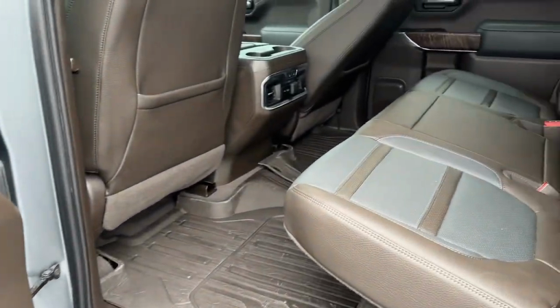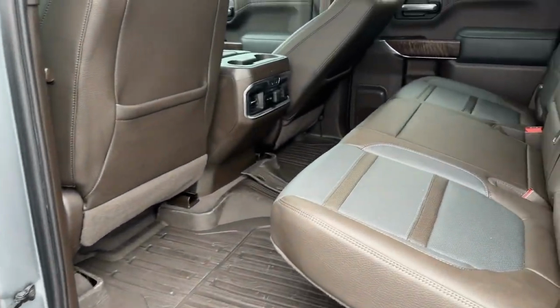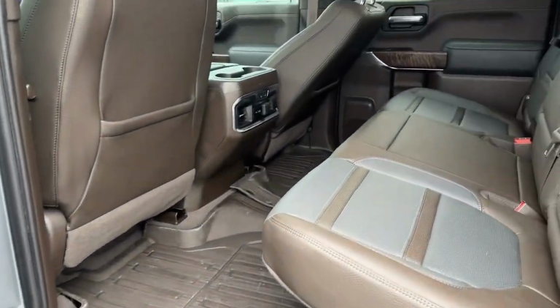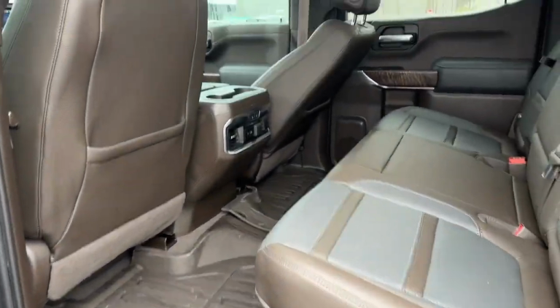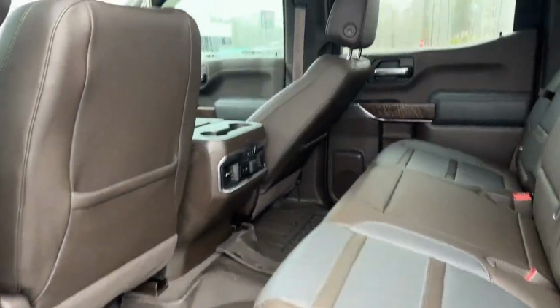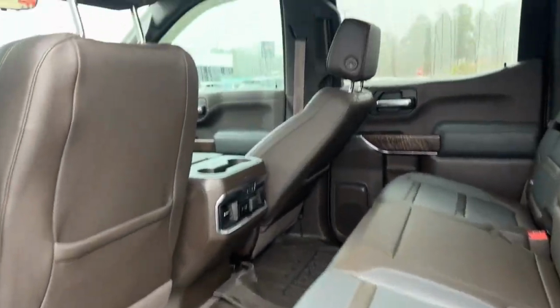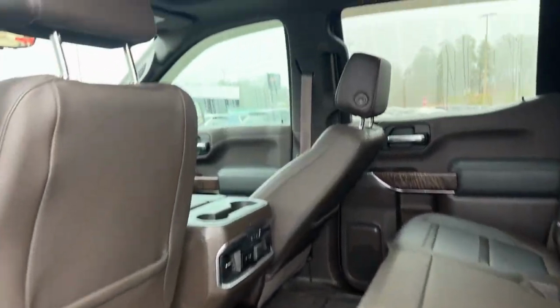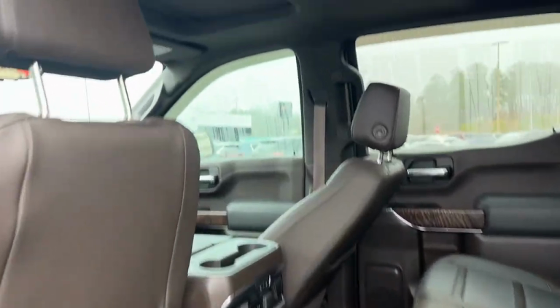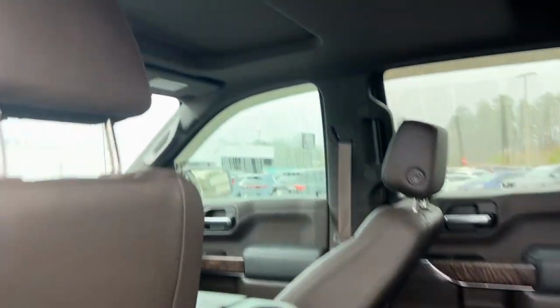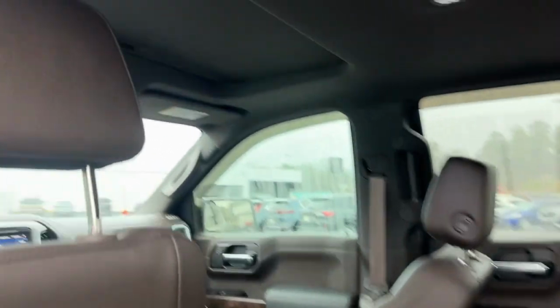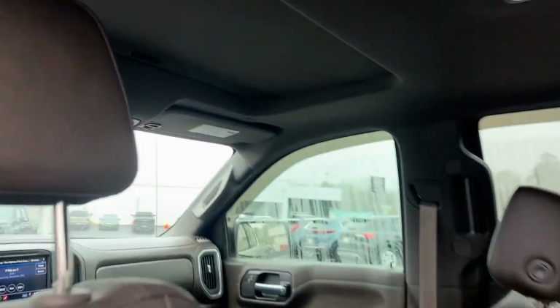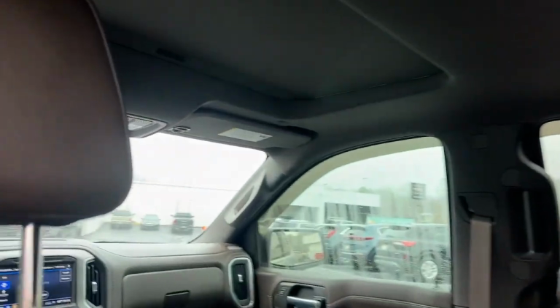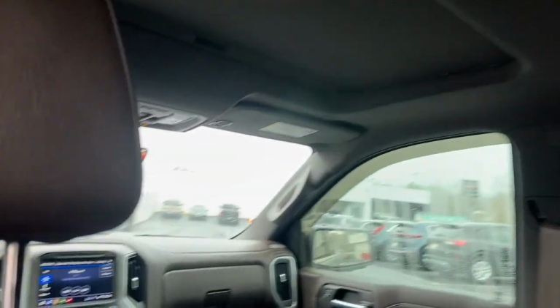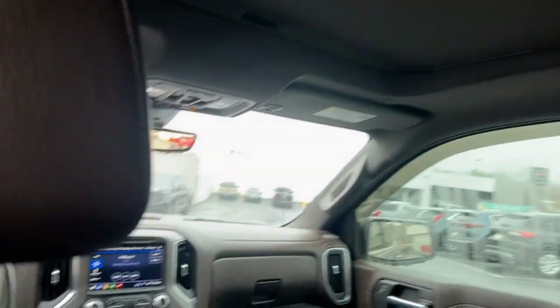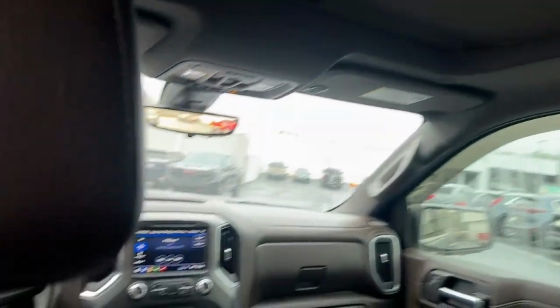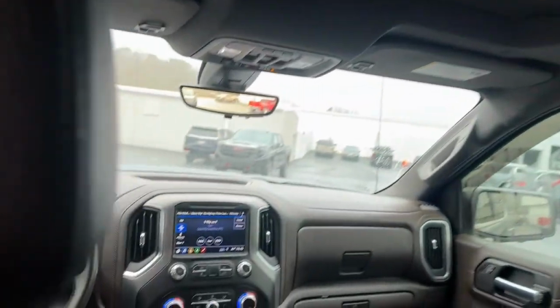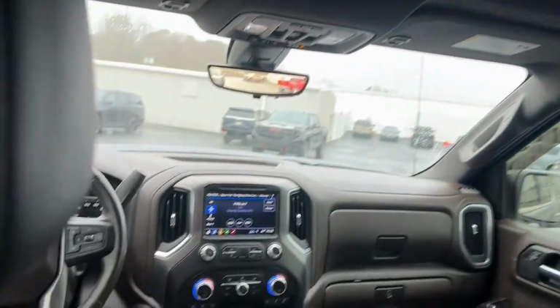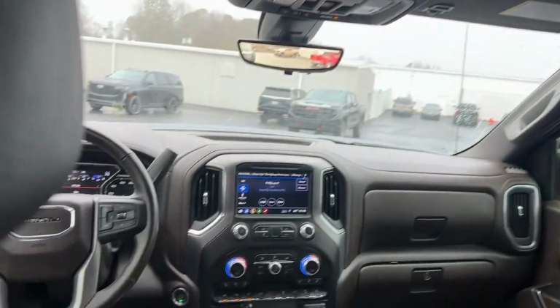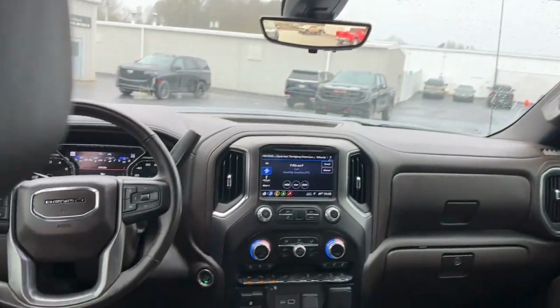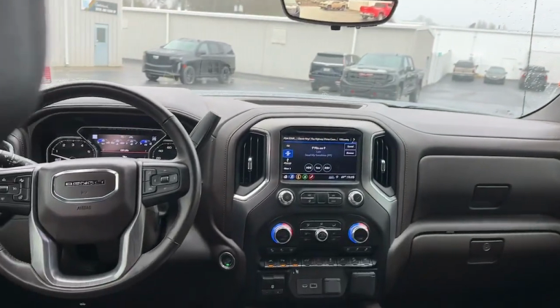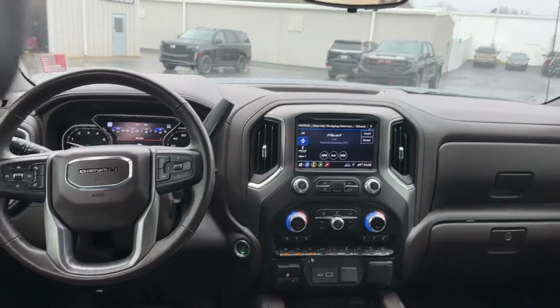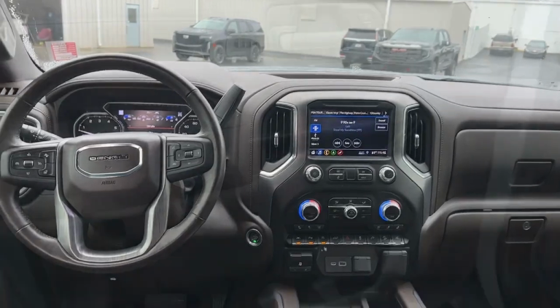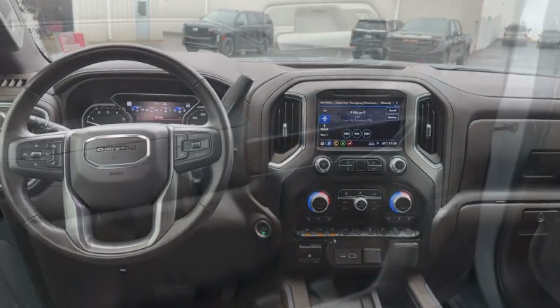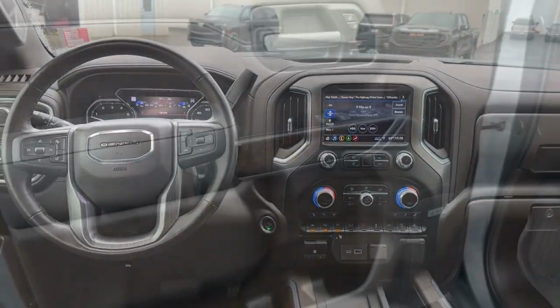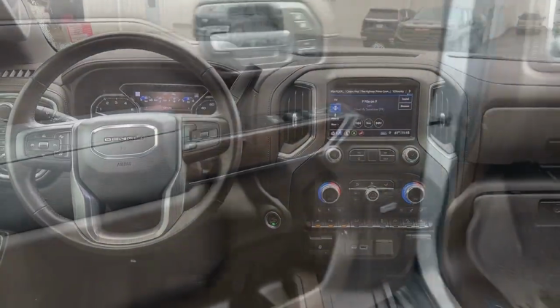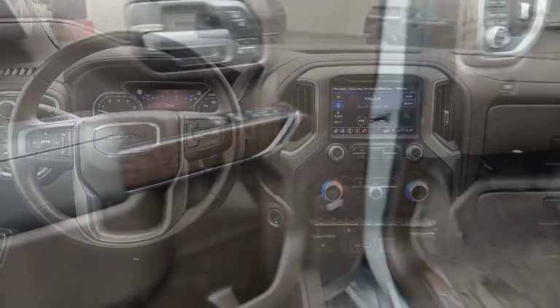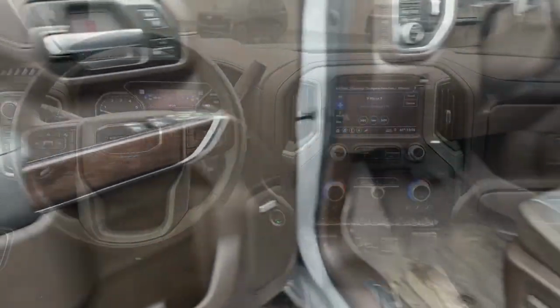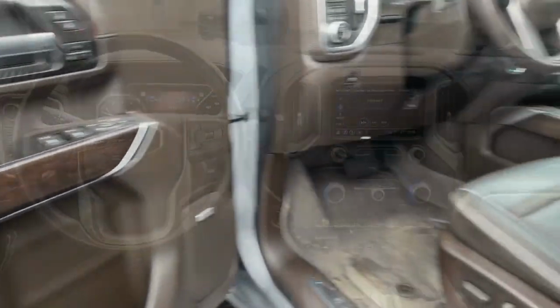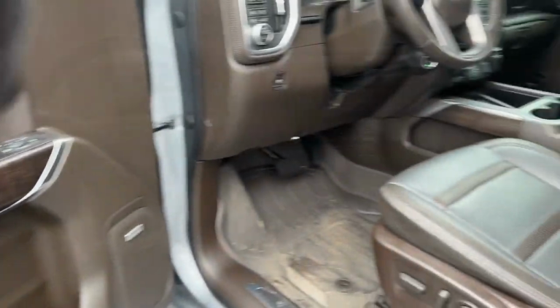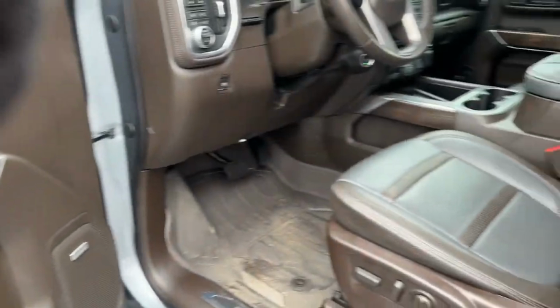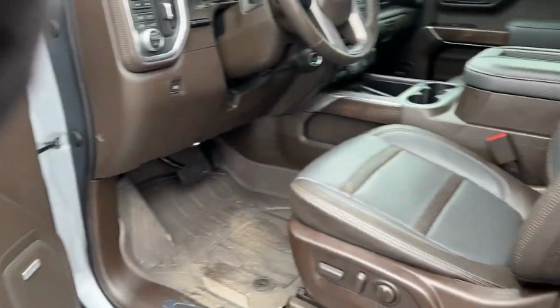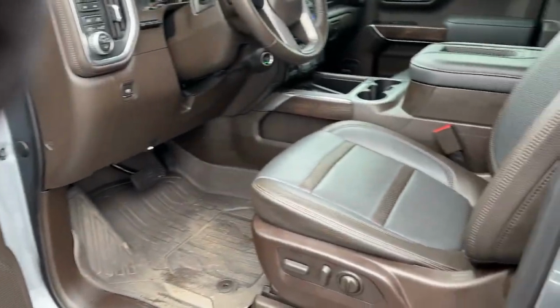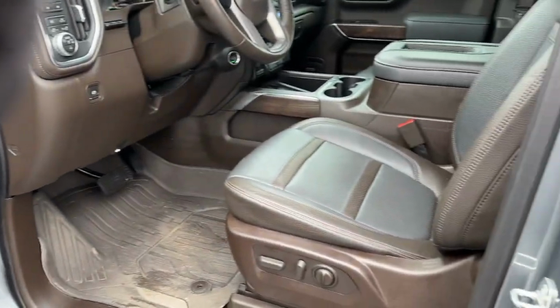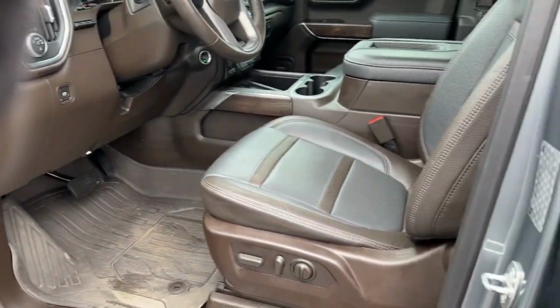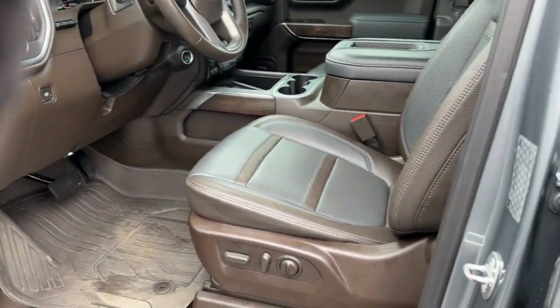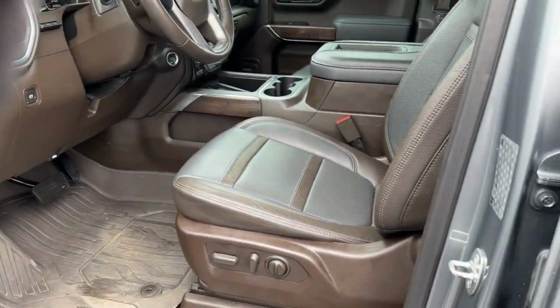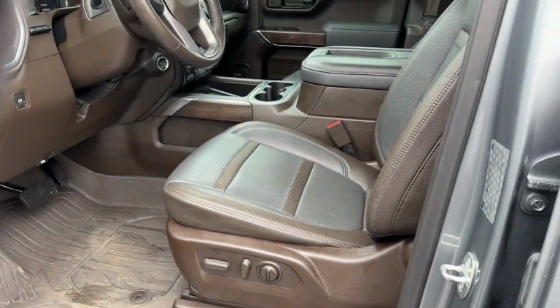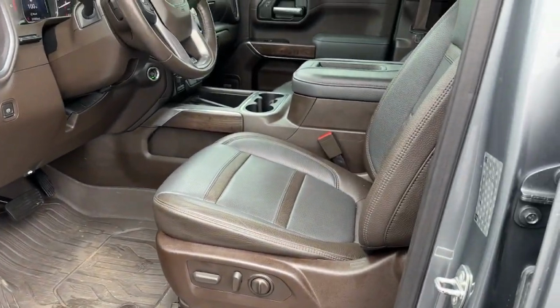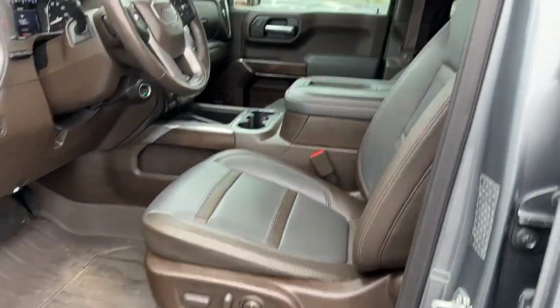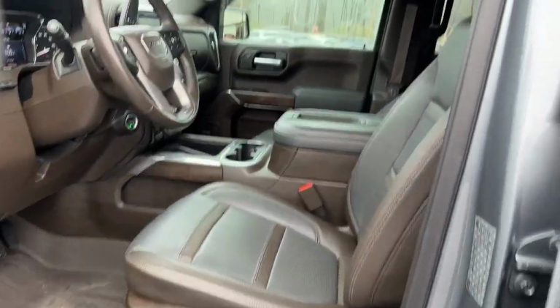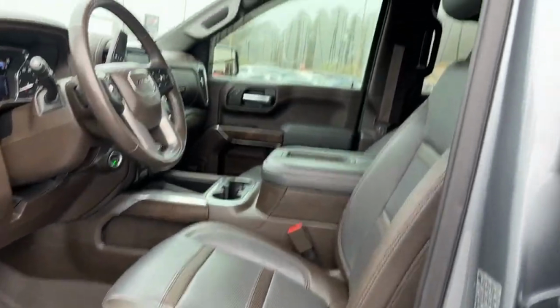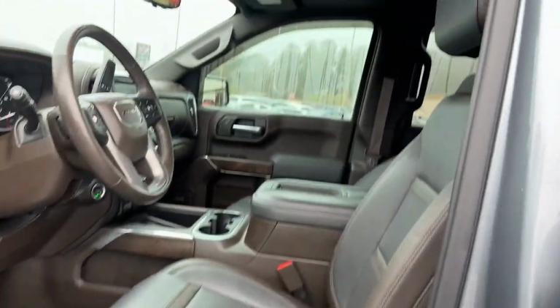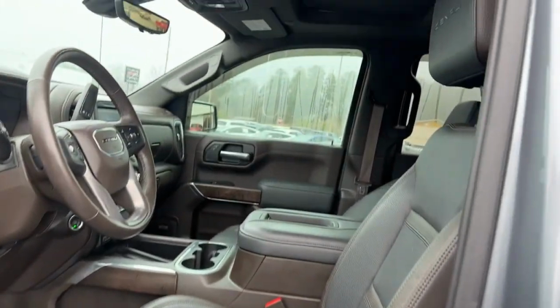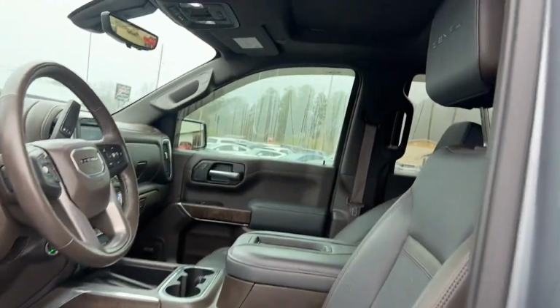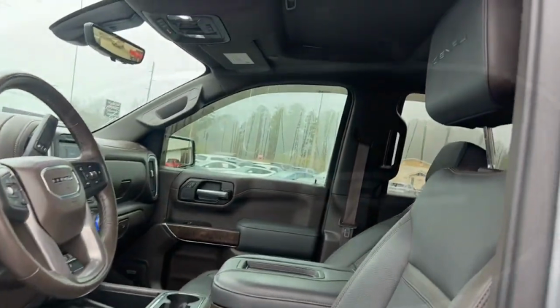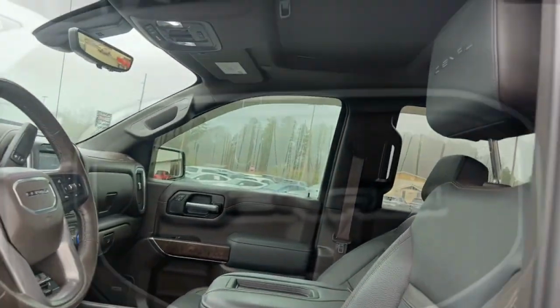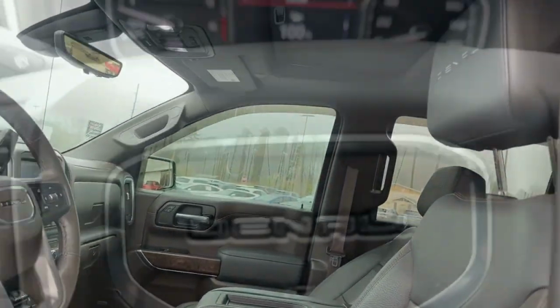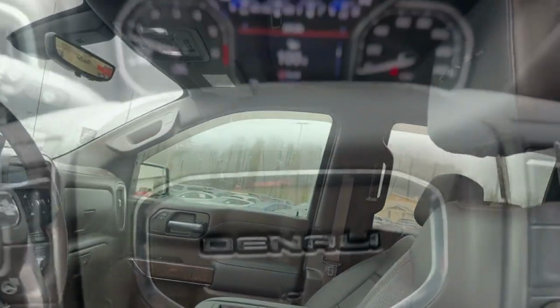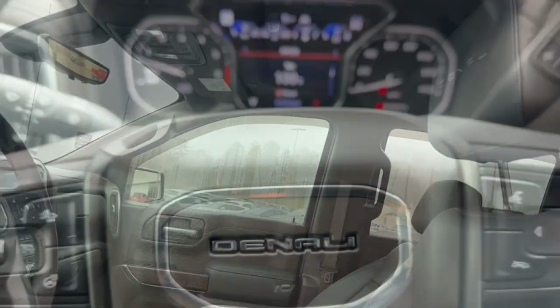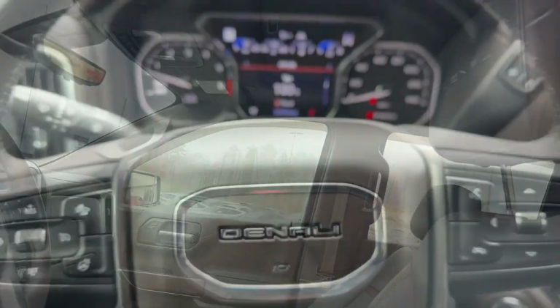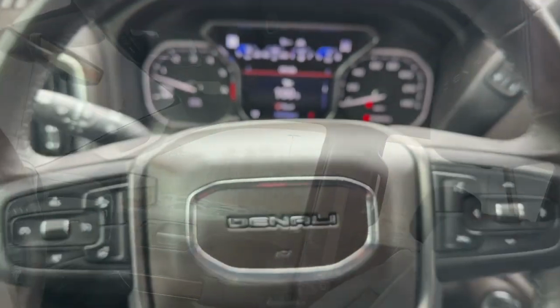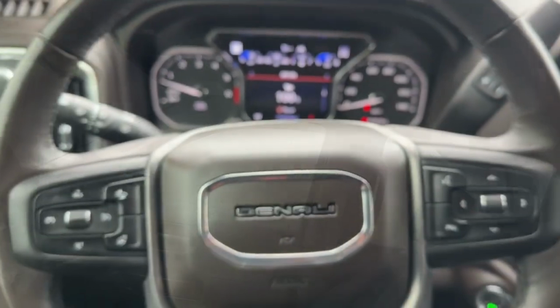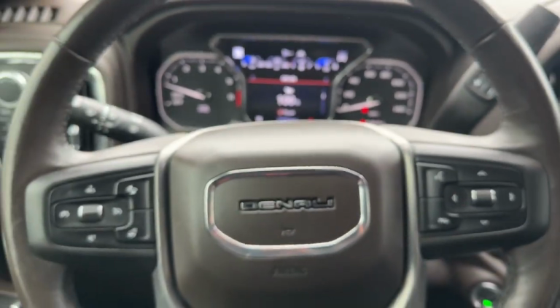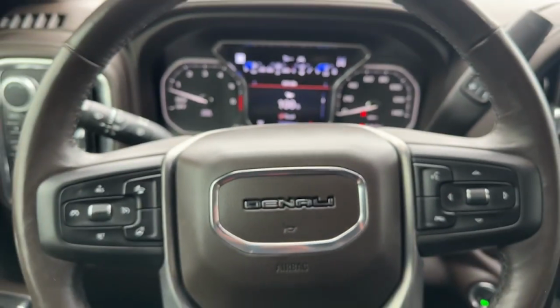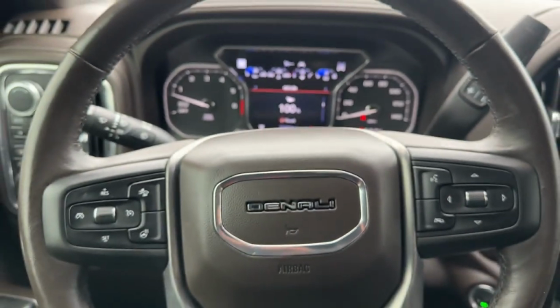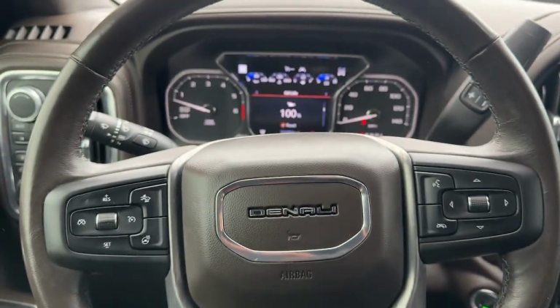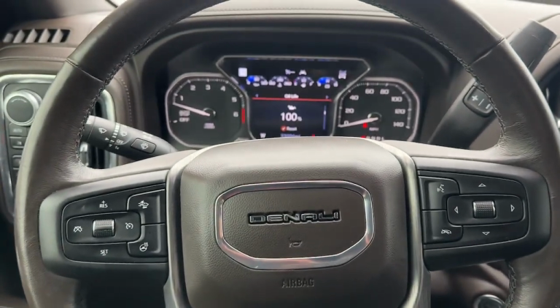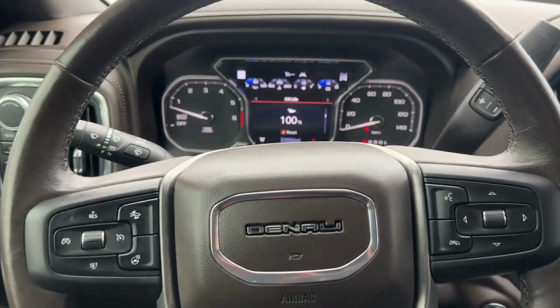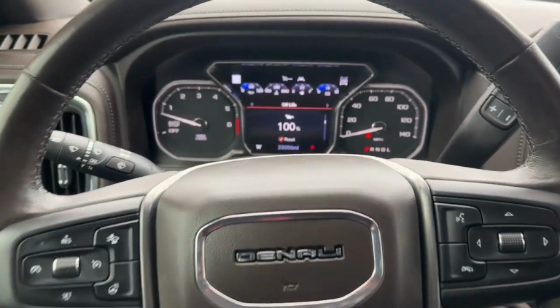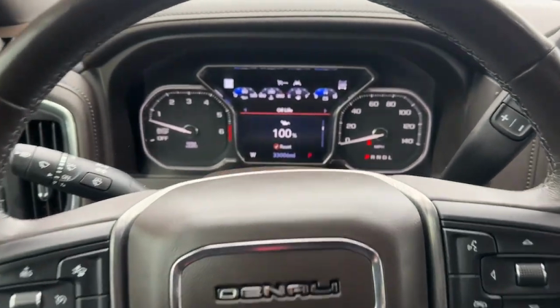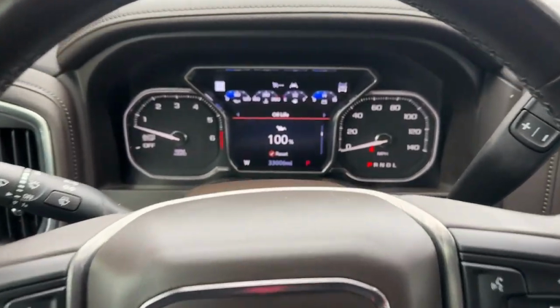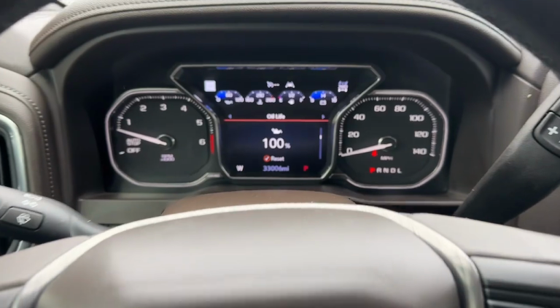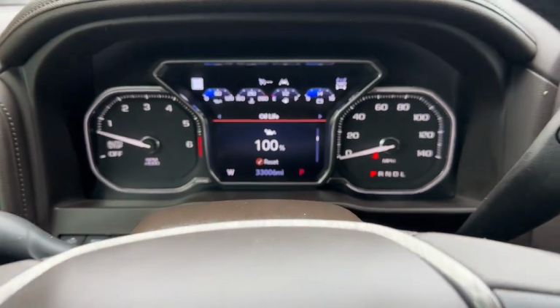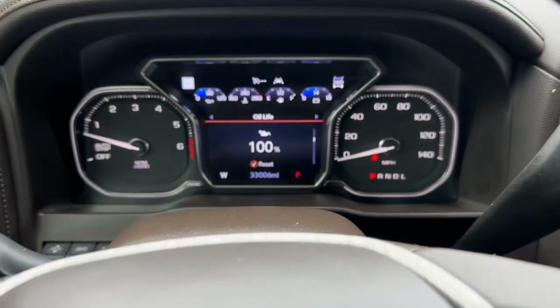Make your dreams come true in this can-do Sierra. Come in for a fun and easy test drive — our team will make it the best part of your day.